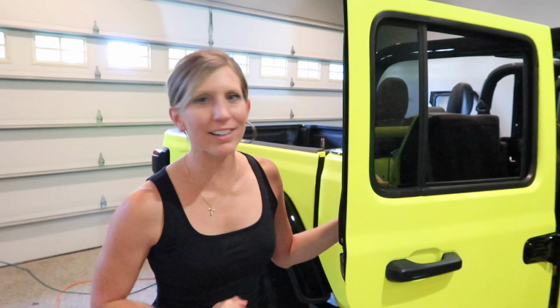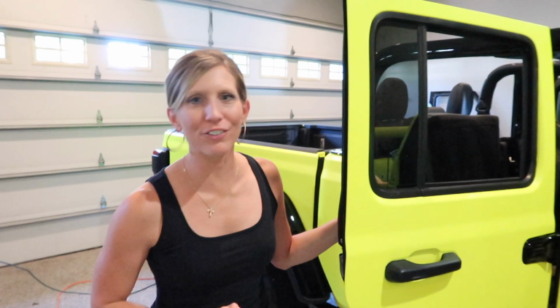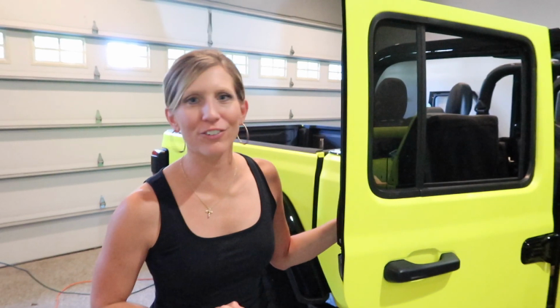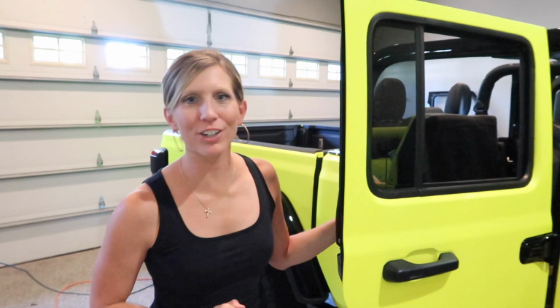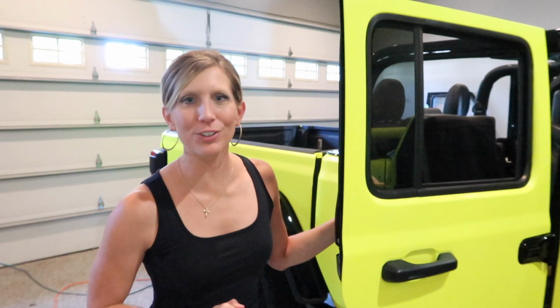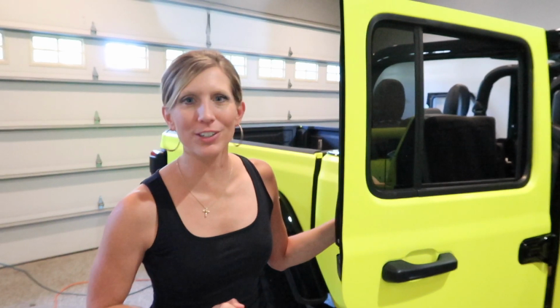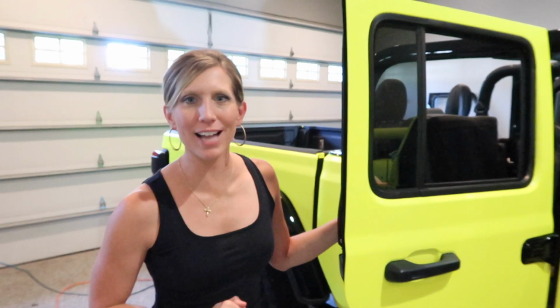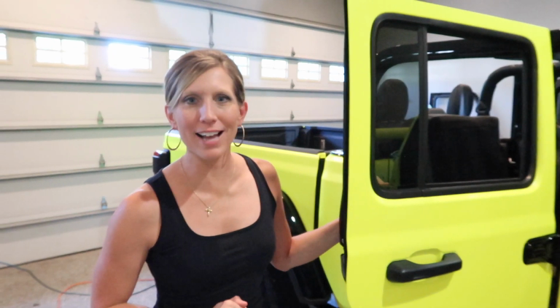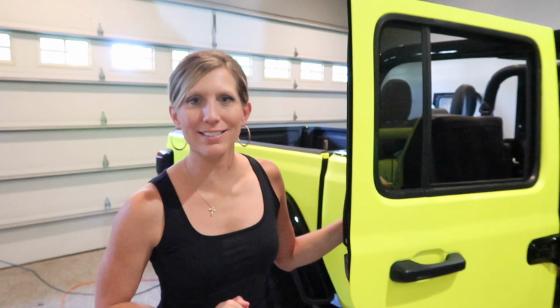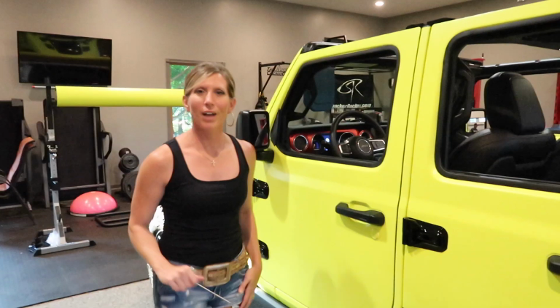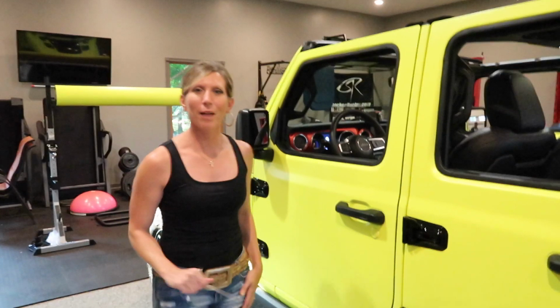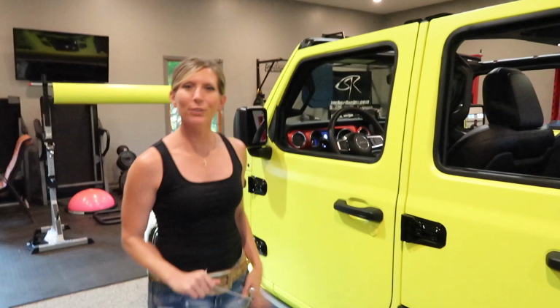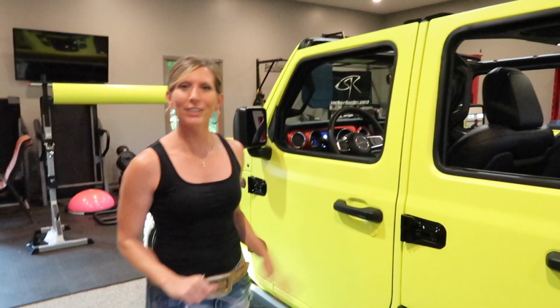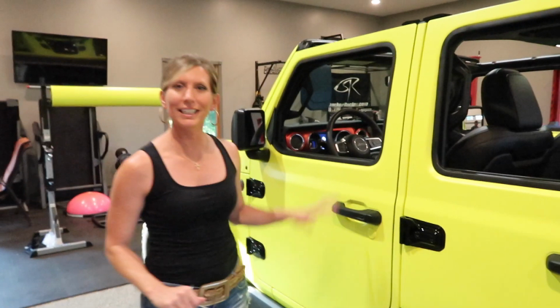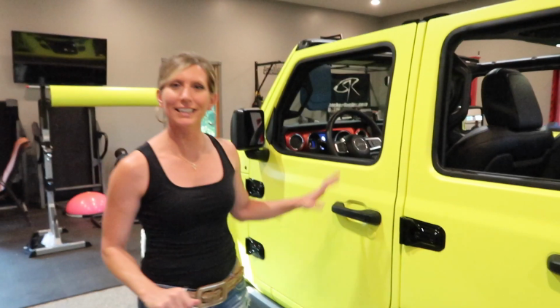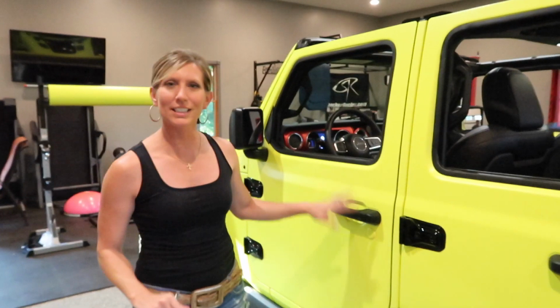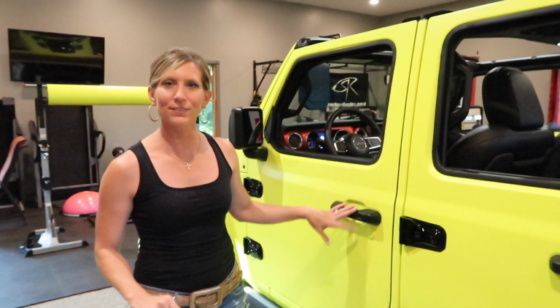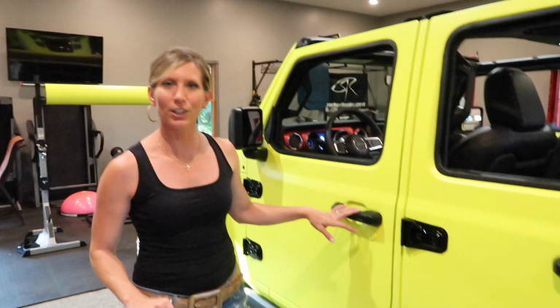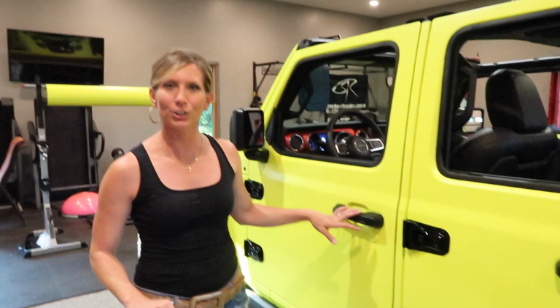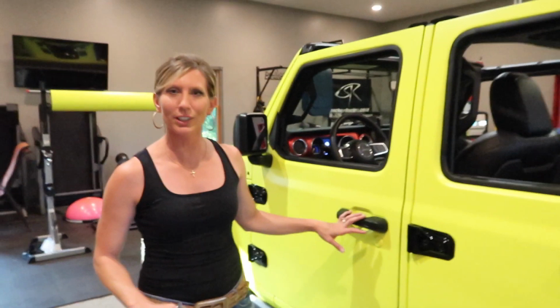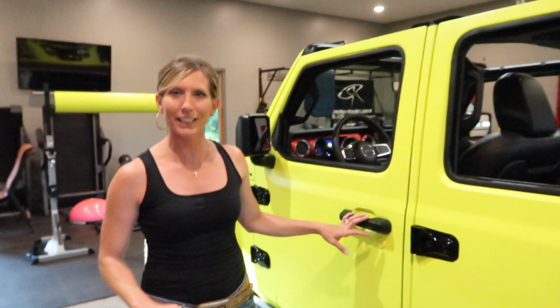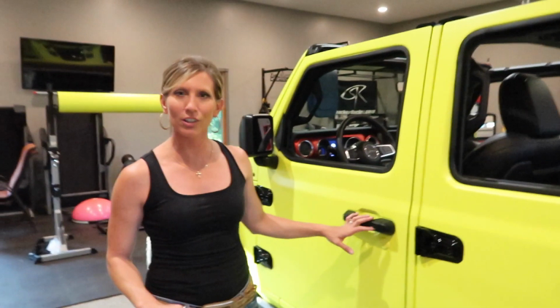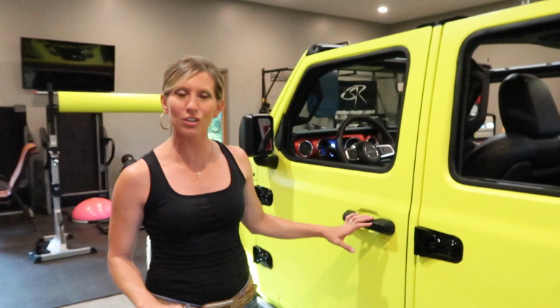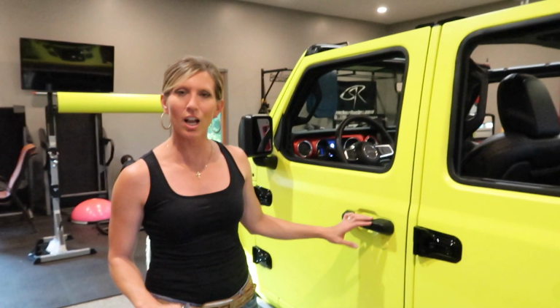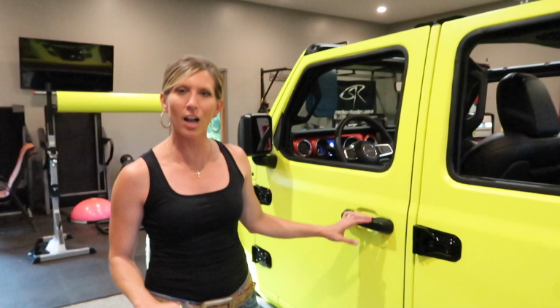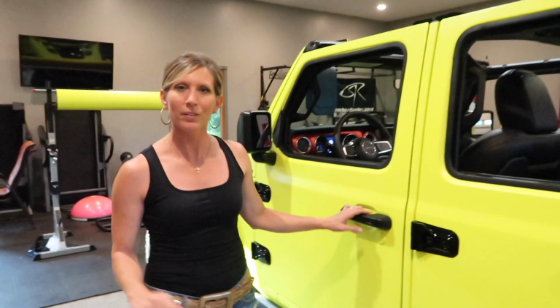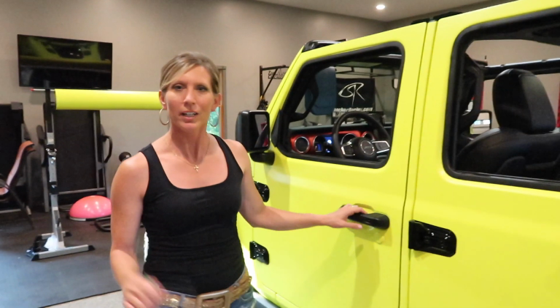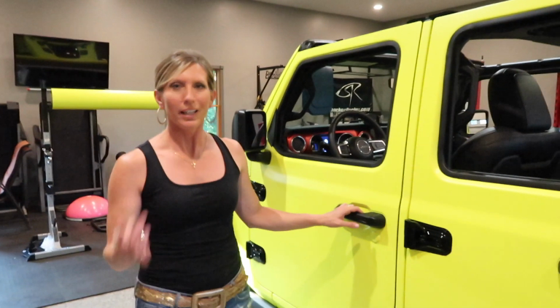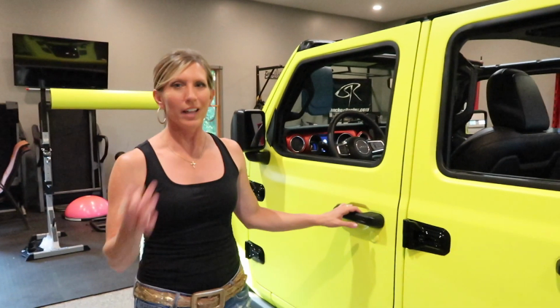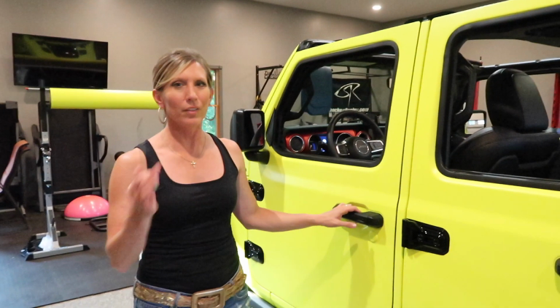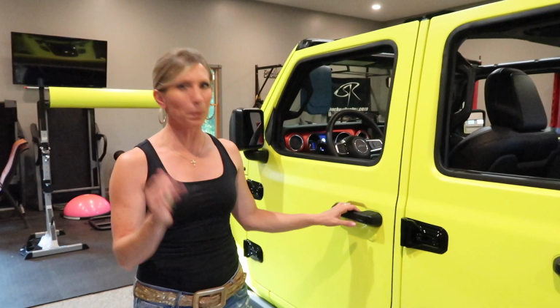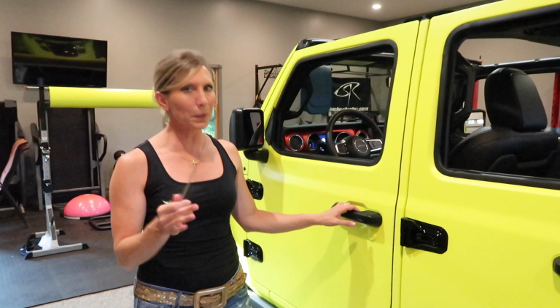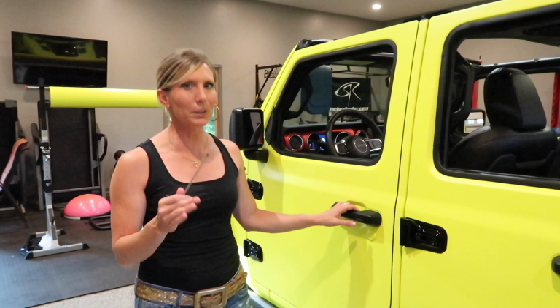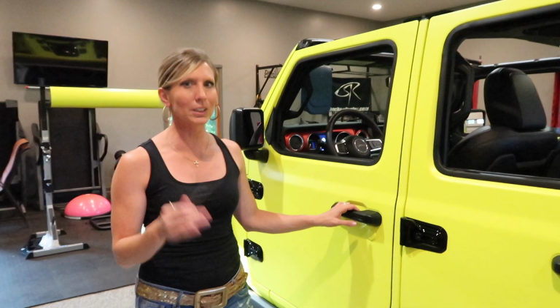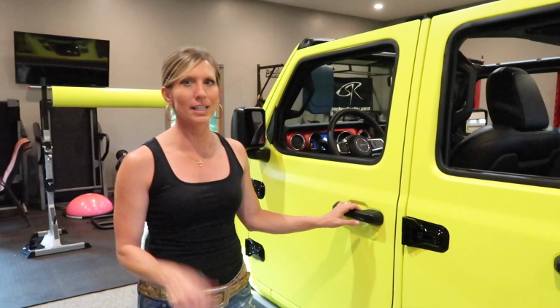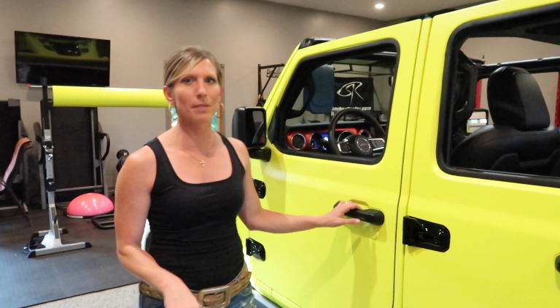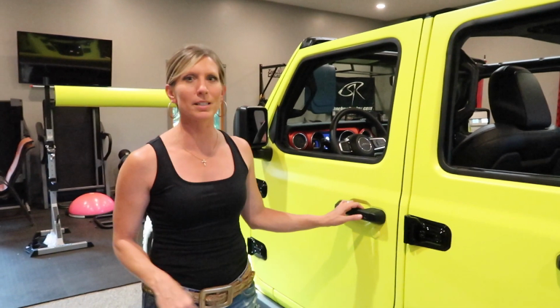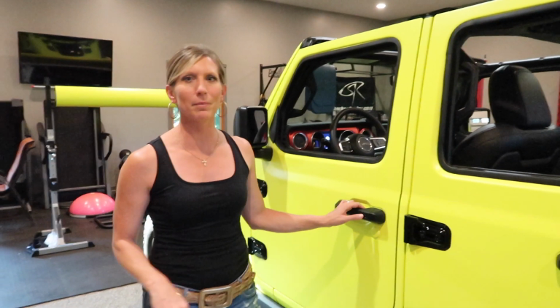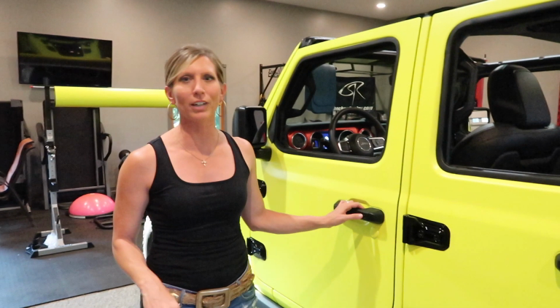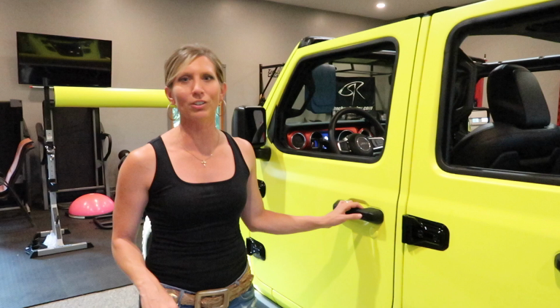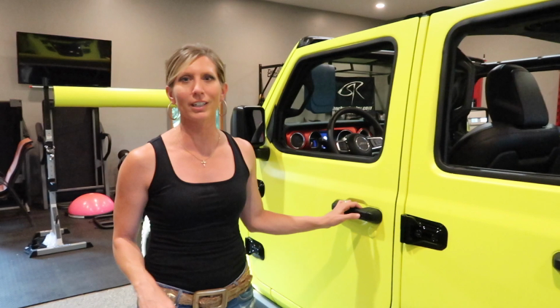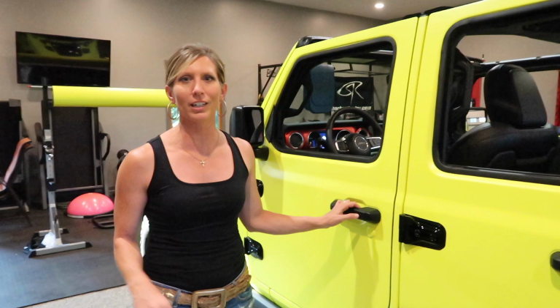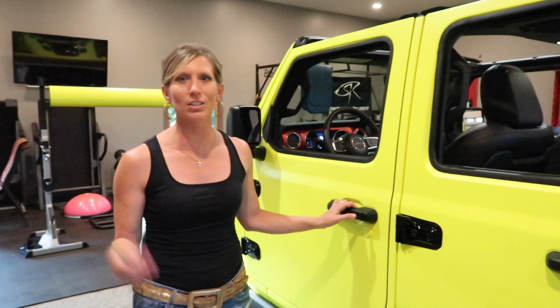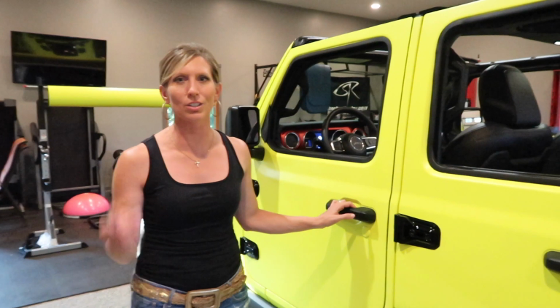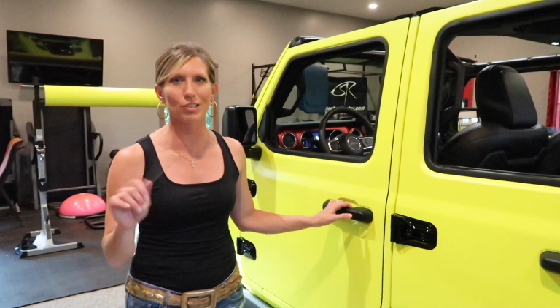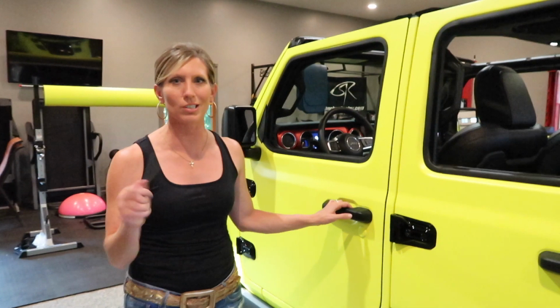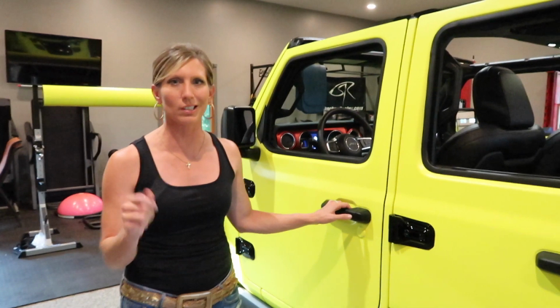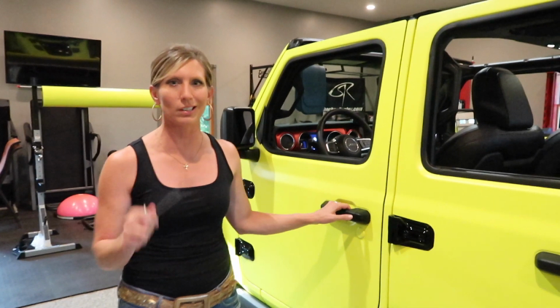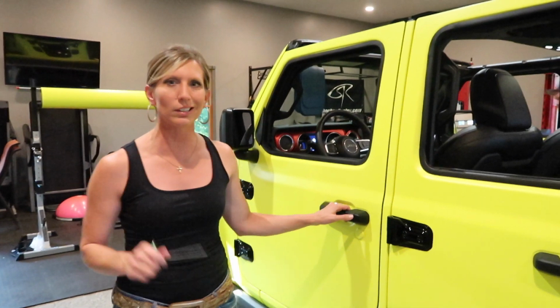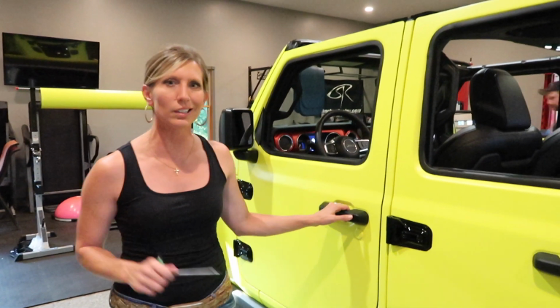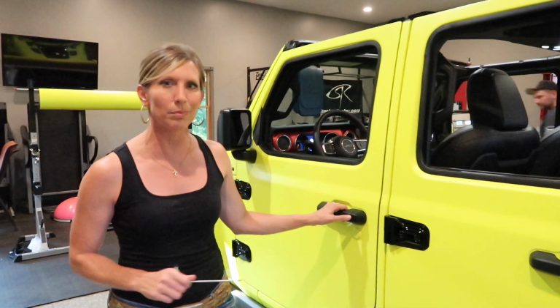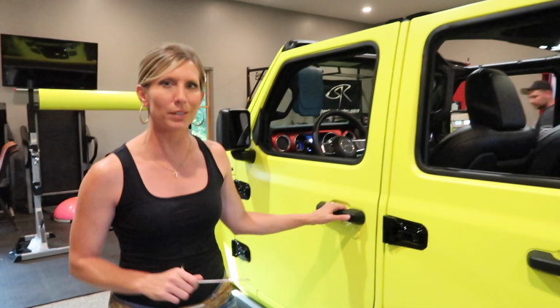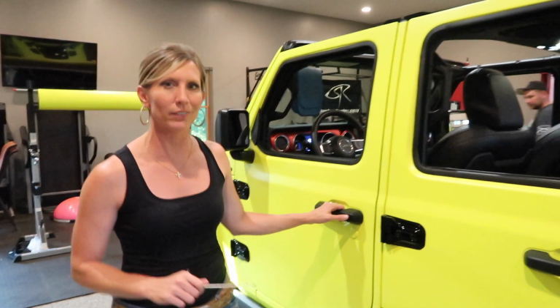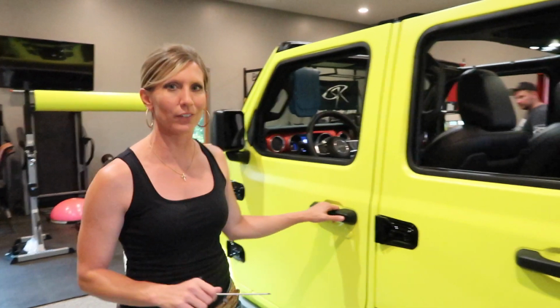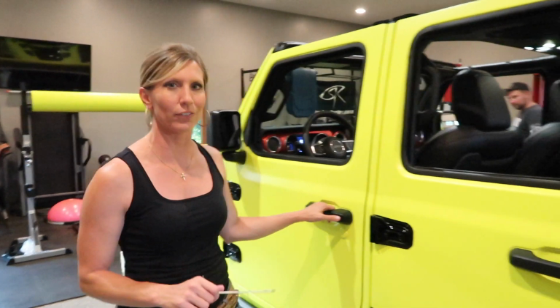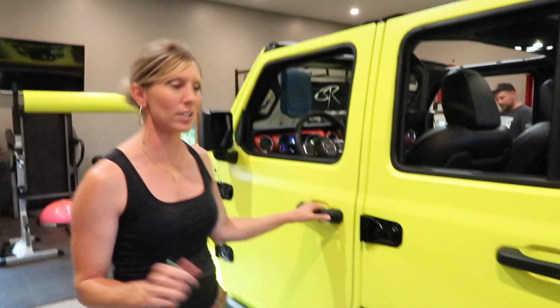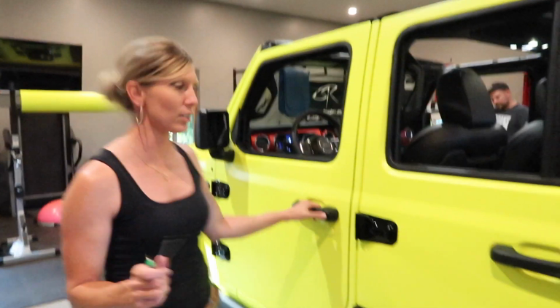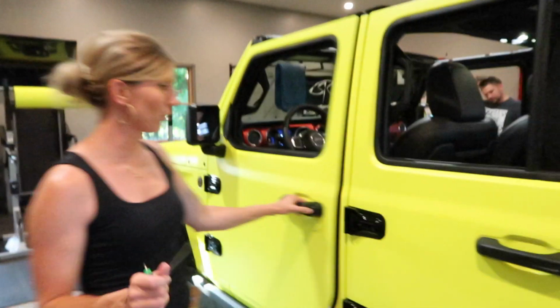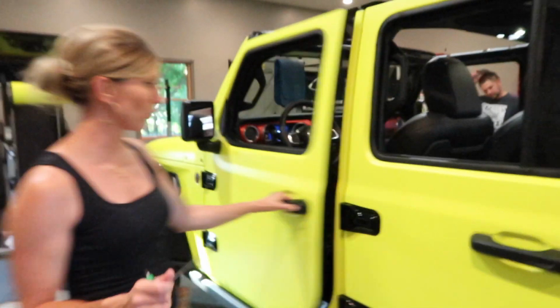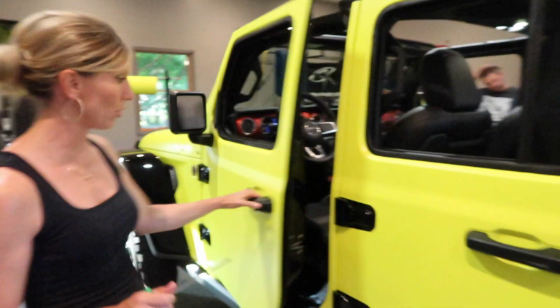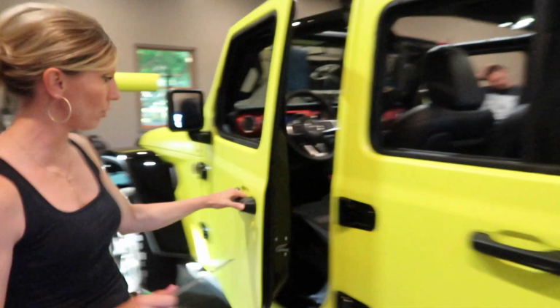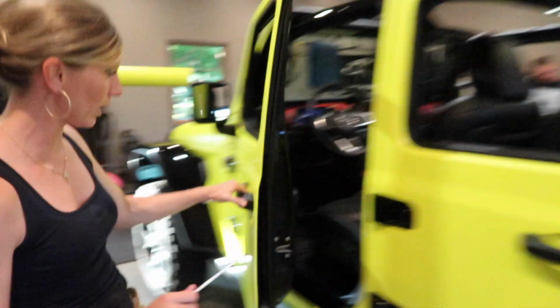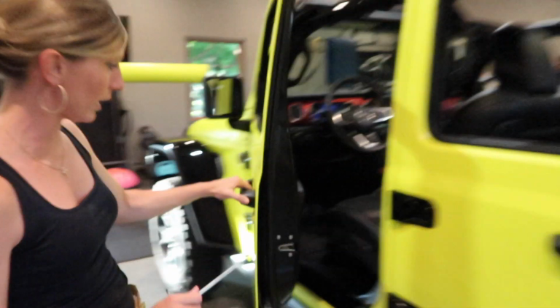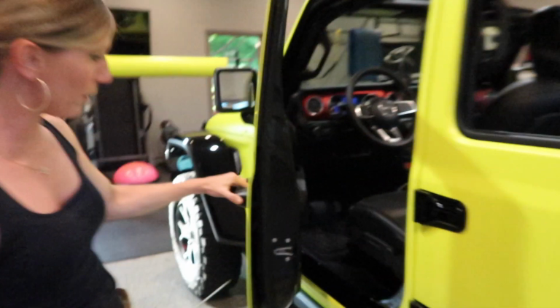Now on to the front doors — I'm going to take these front door handles off. They're pretty much the same as the back door handles, just with a little bit of a difference. I'll show you right now.